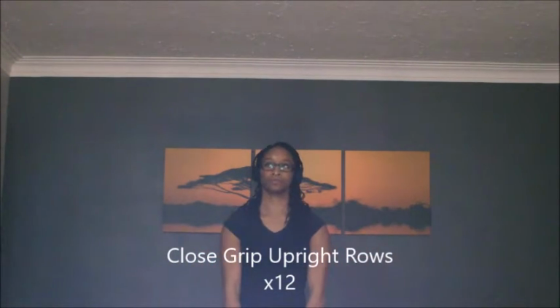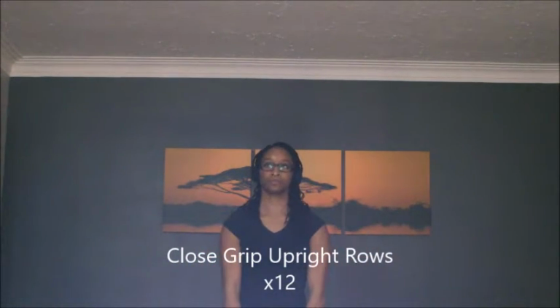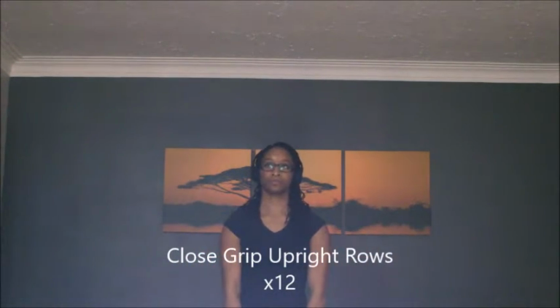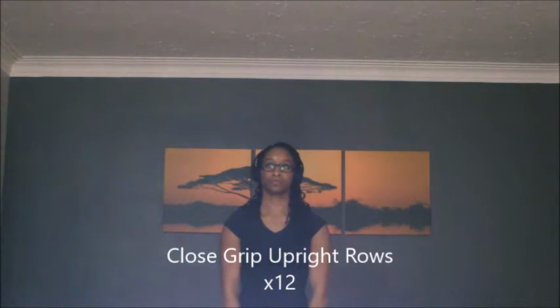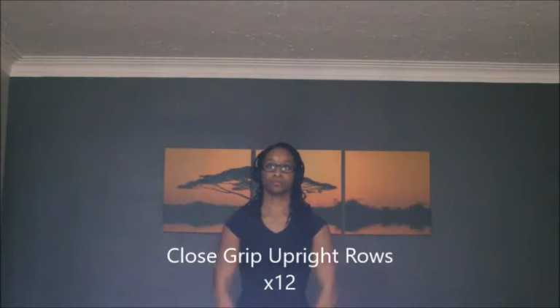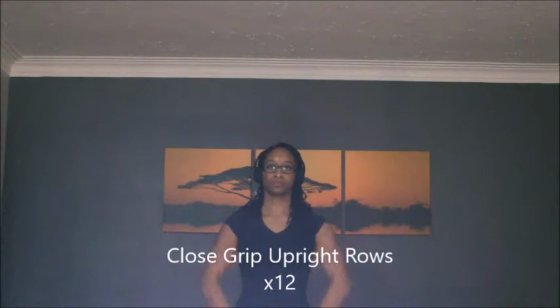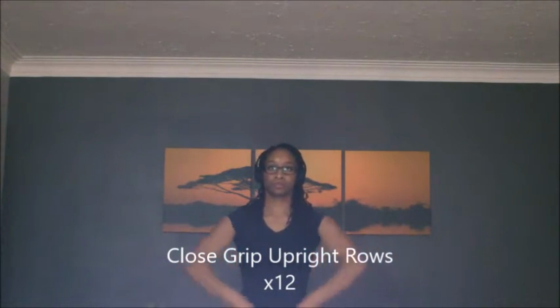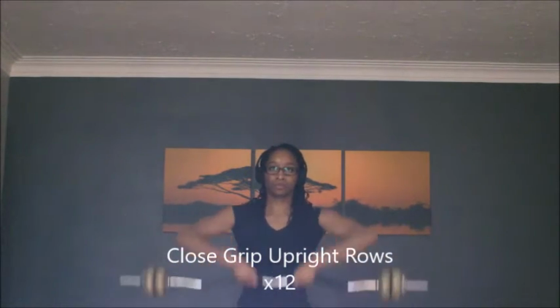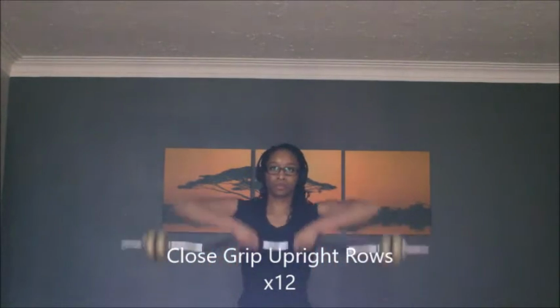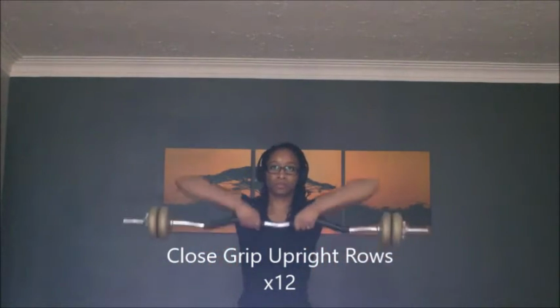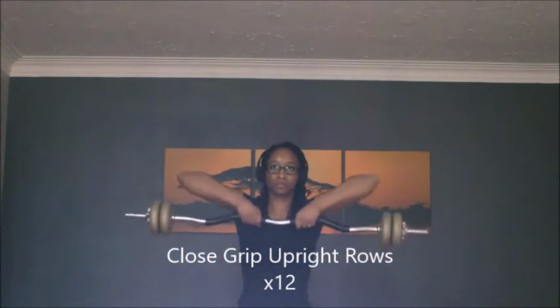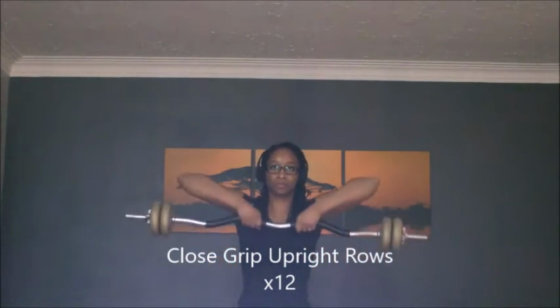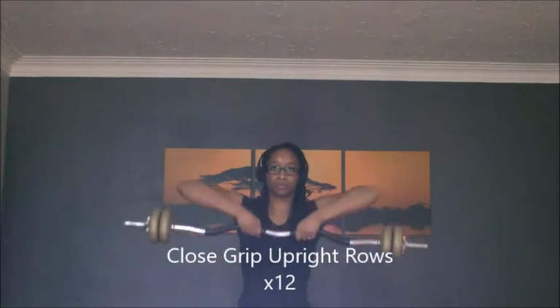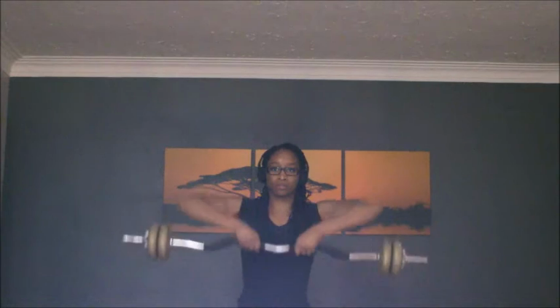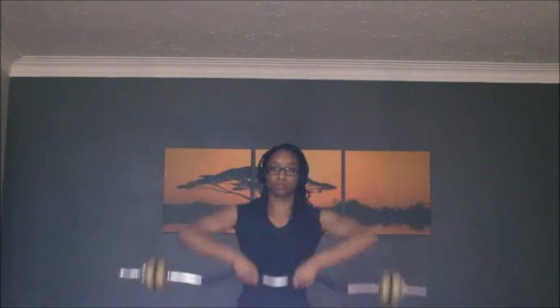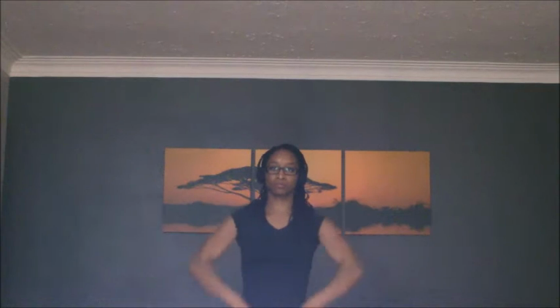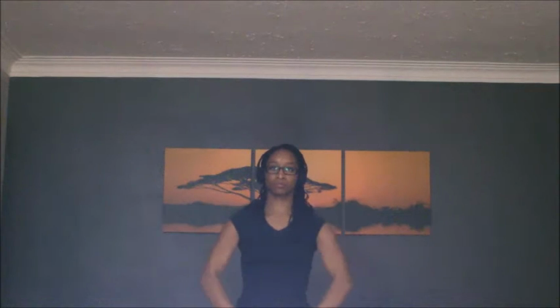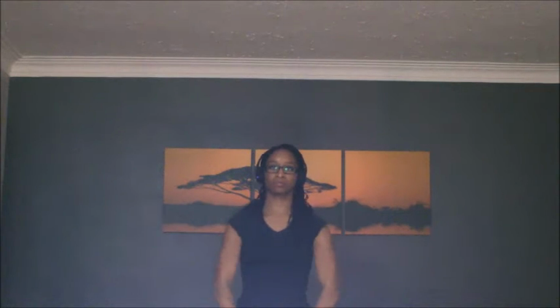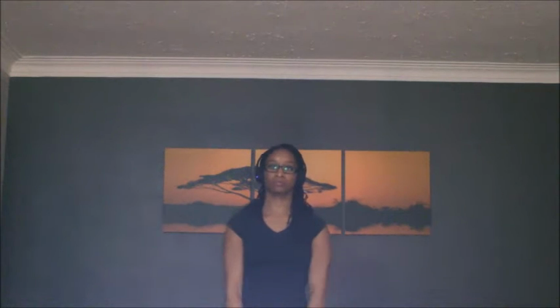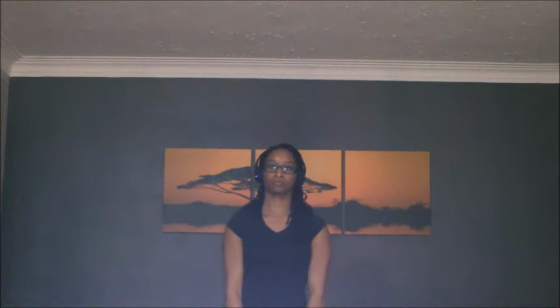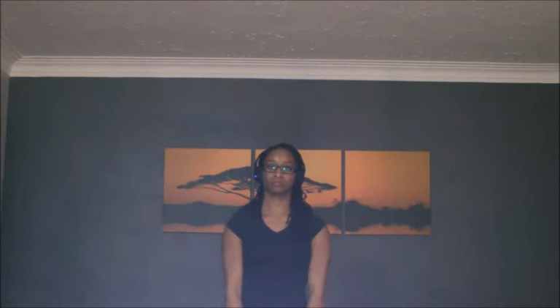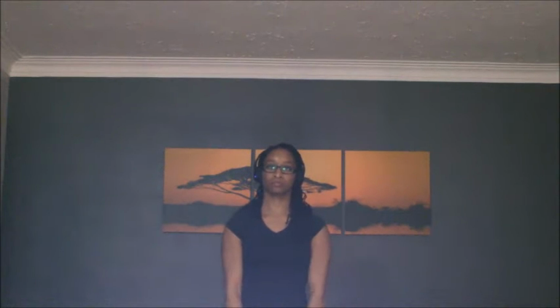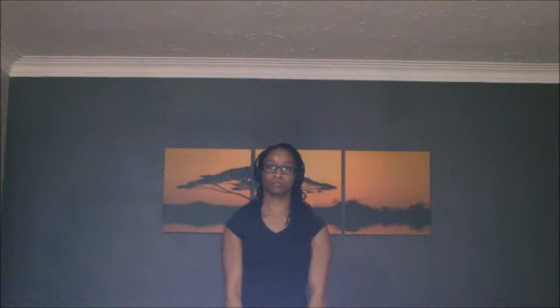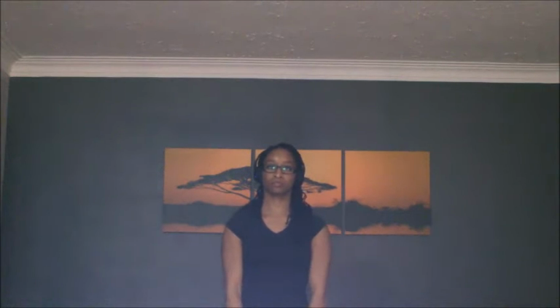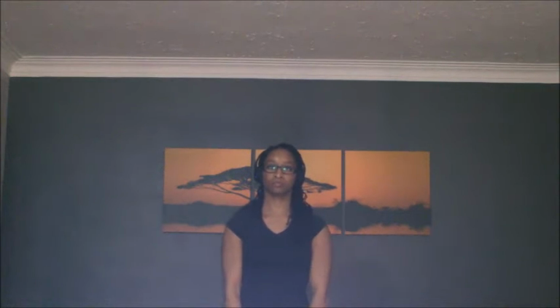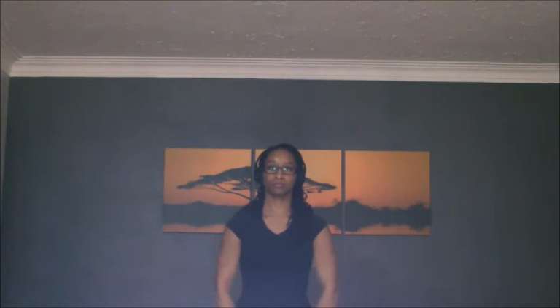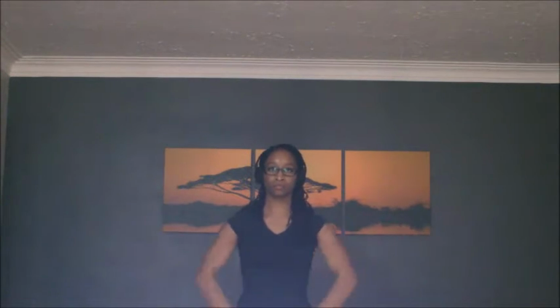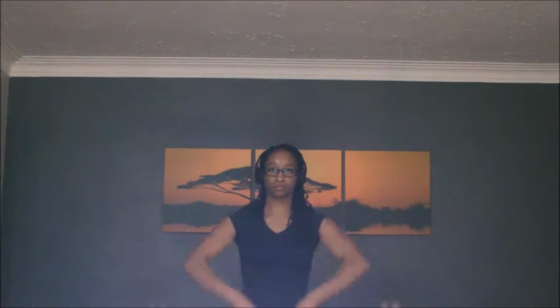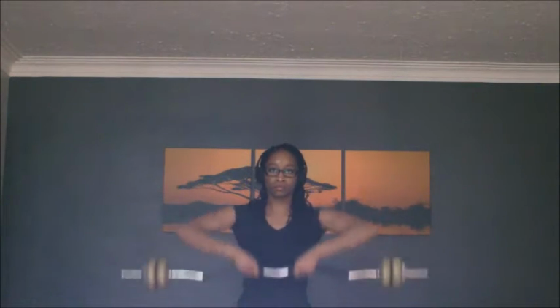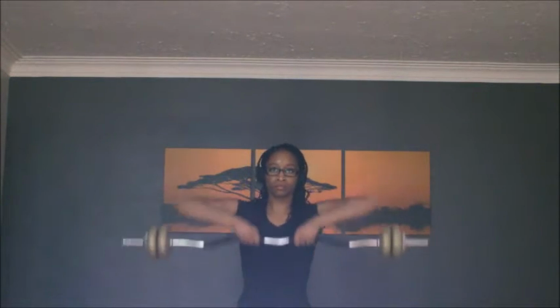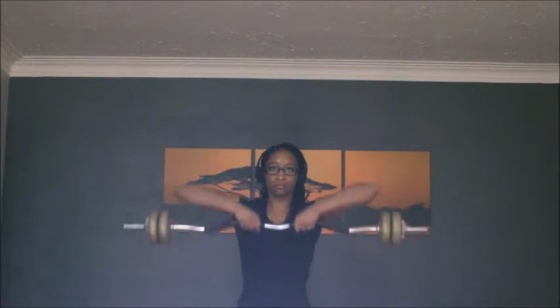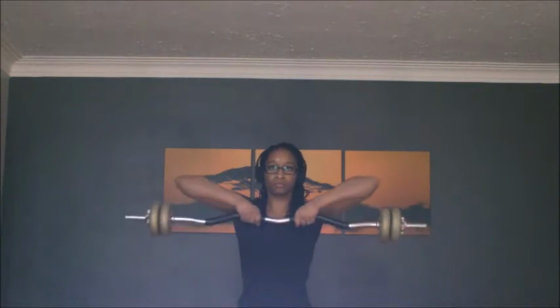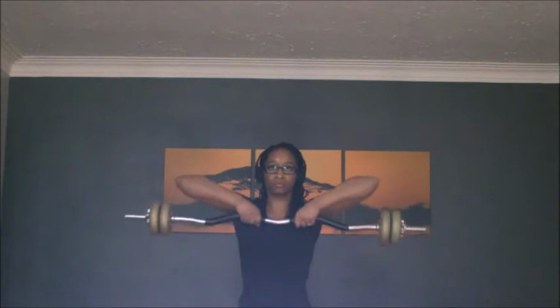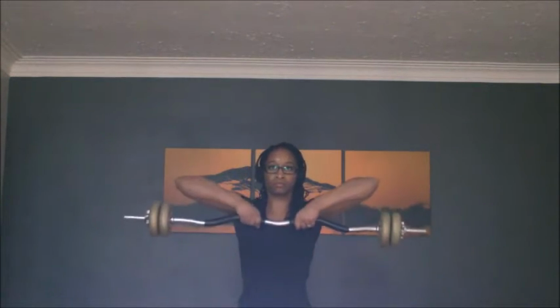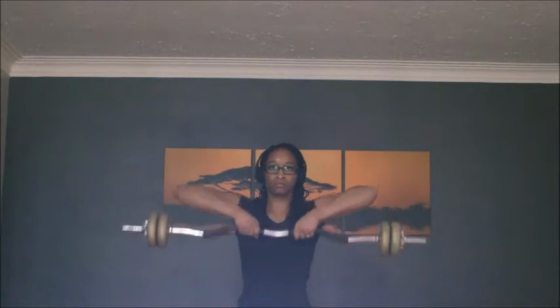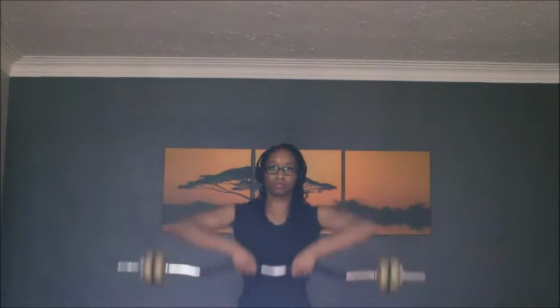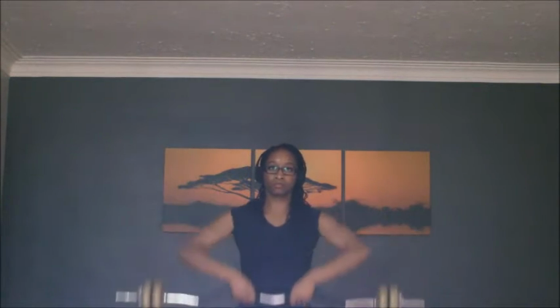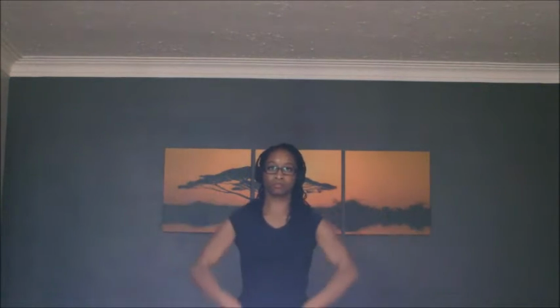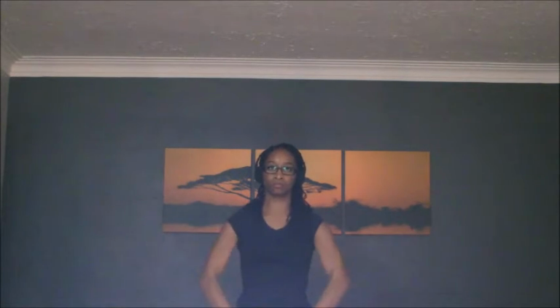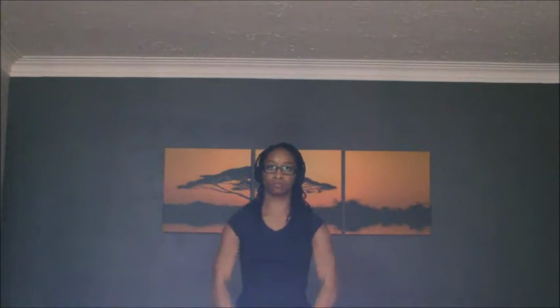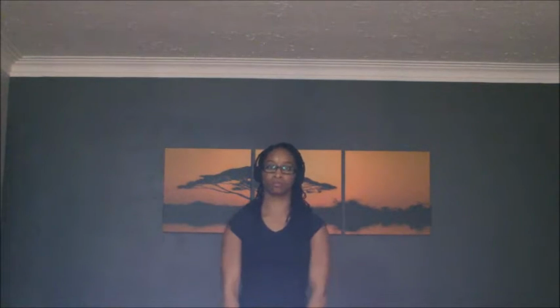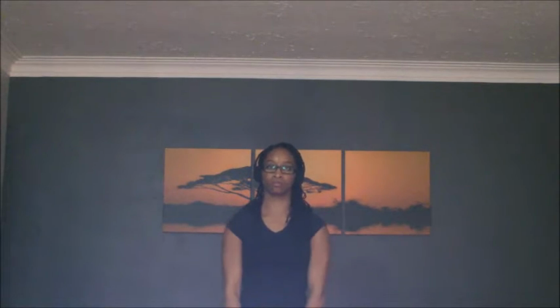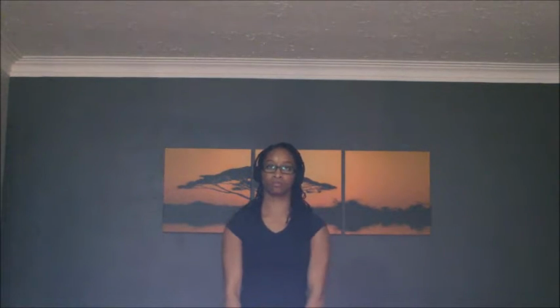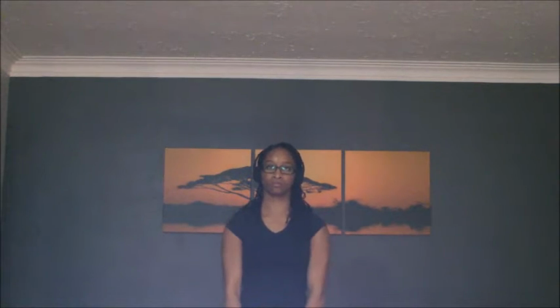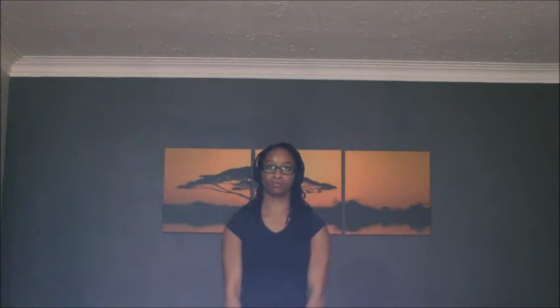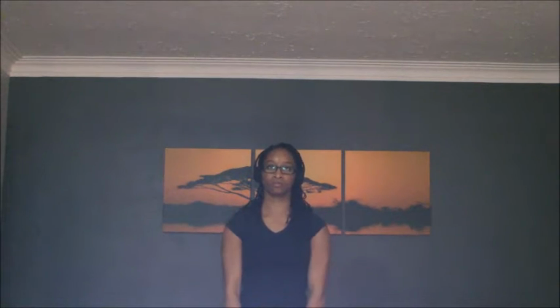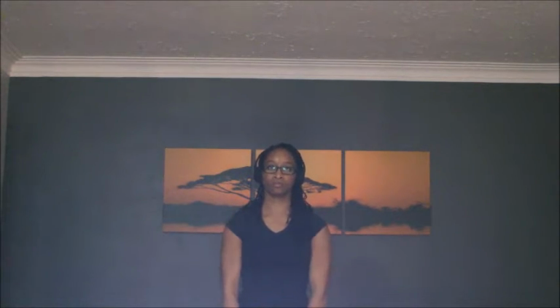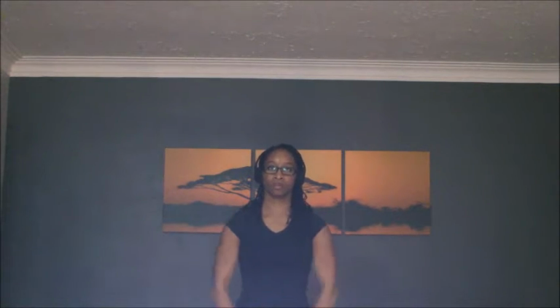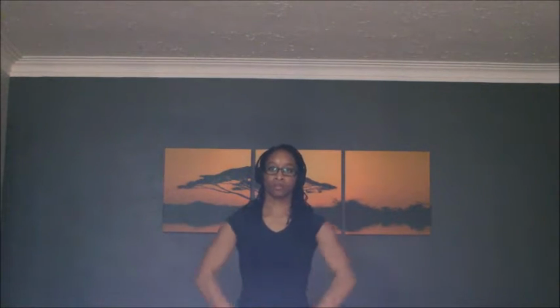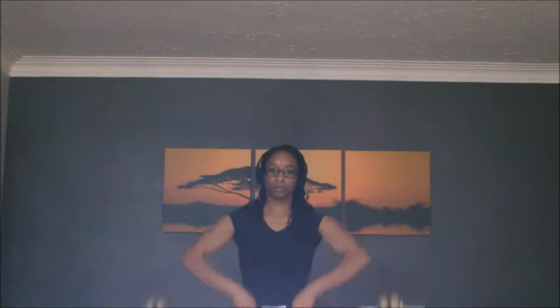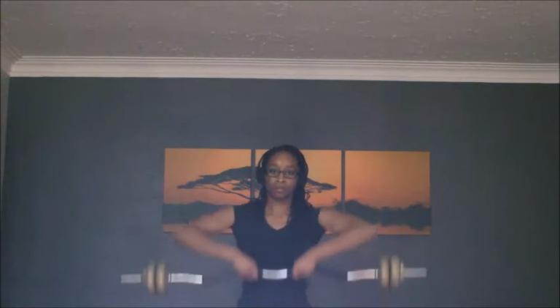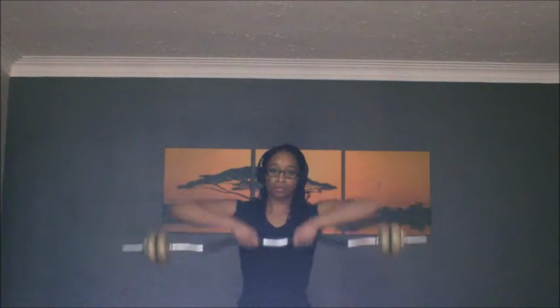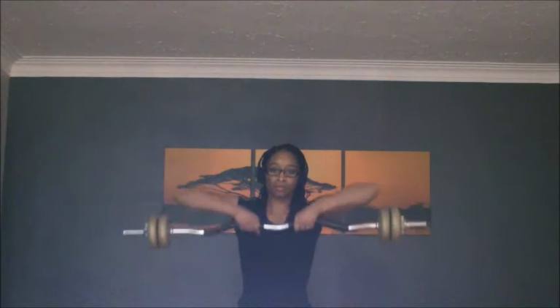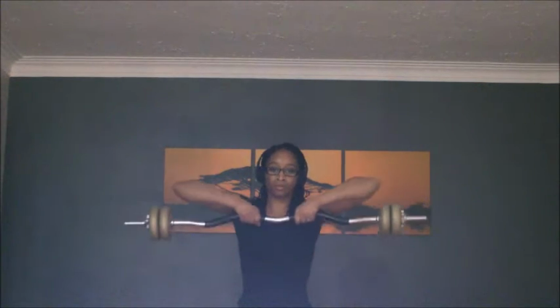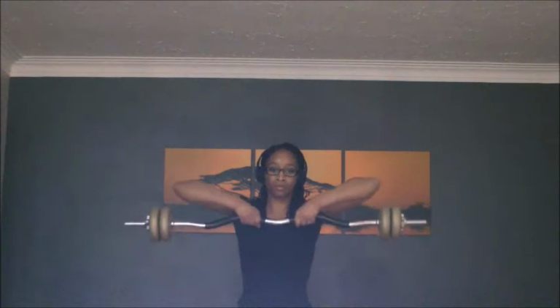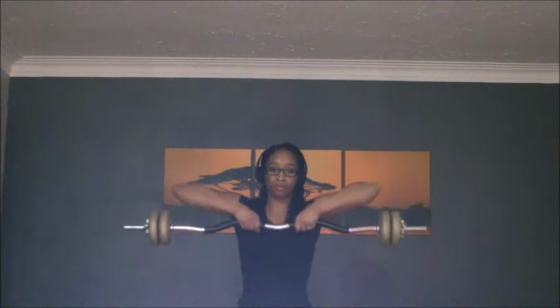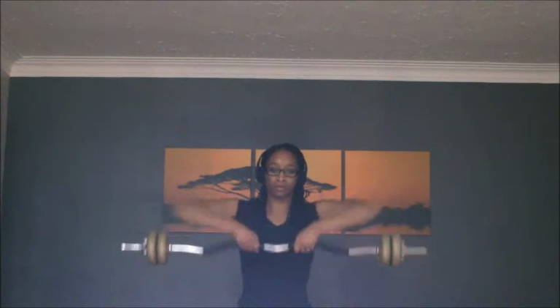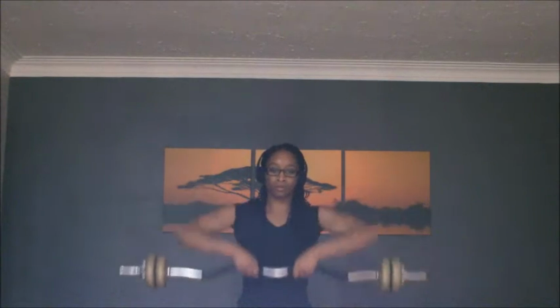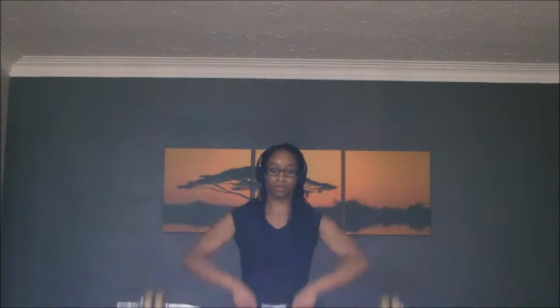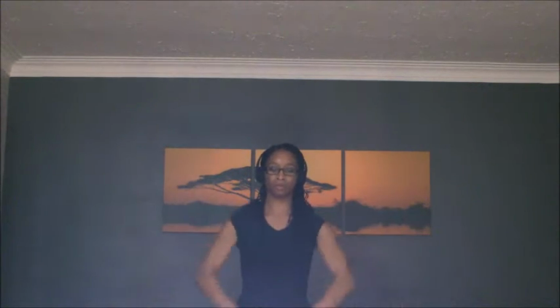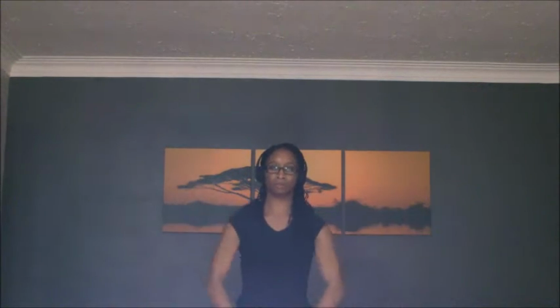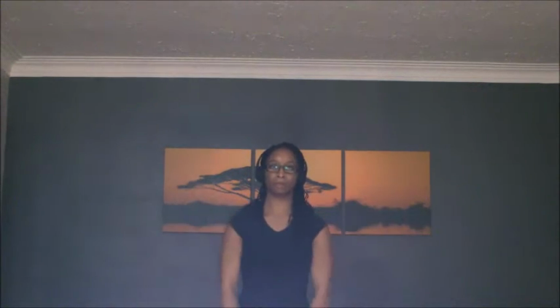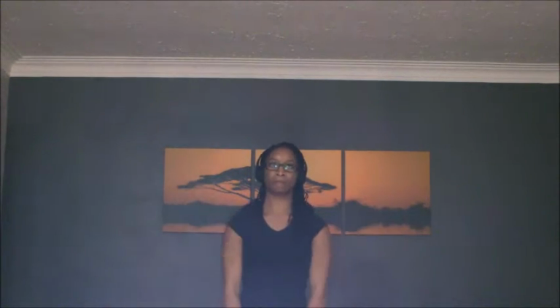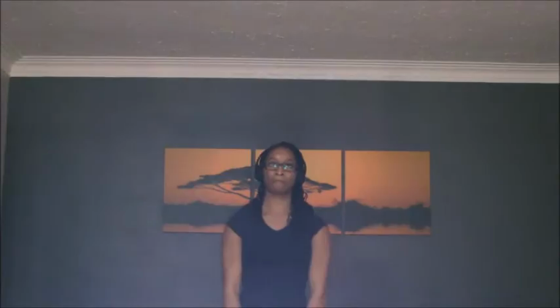Now I'm showing you my close grip upright rows, and that's to work a slightly different muscle — my front delts.